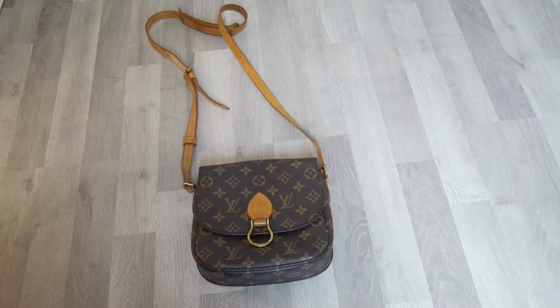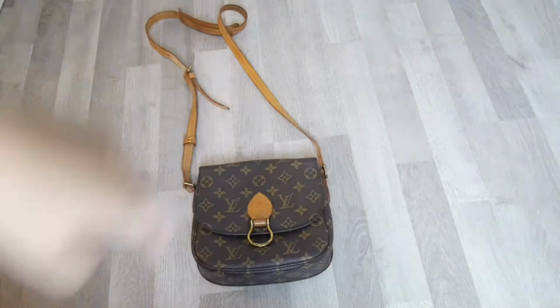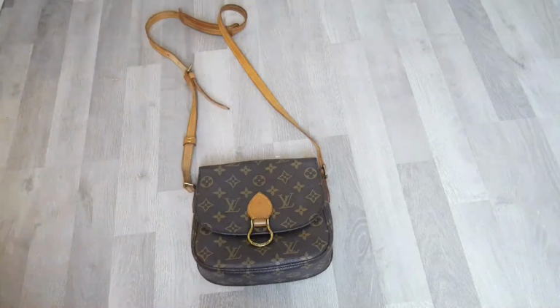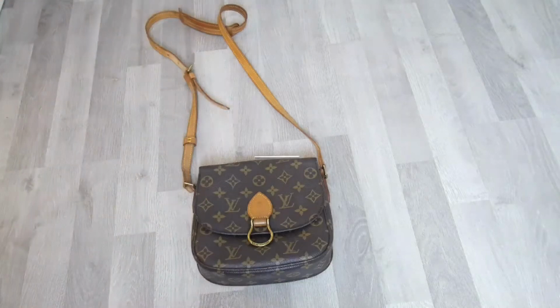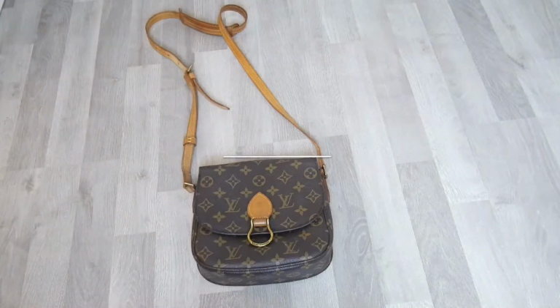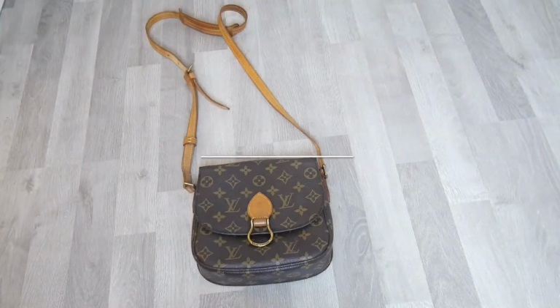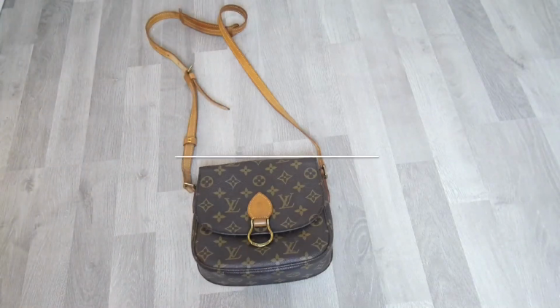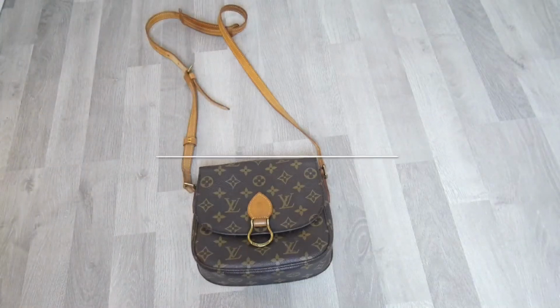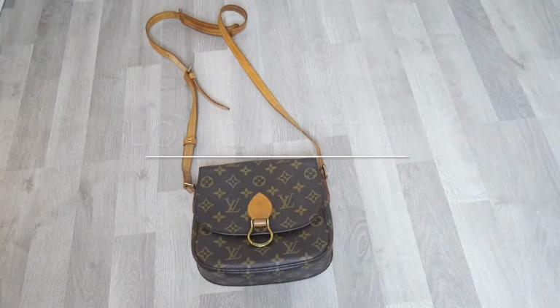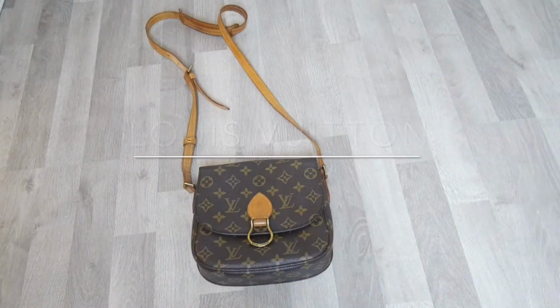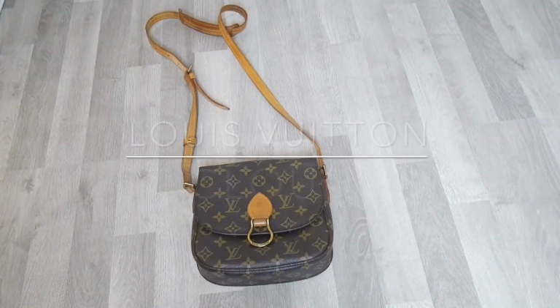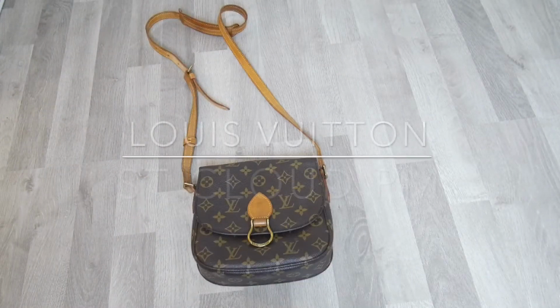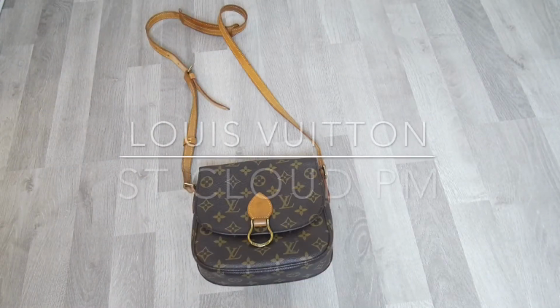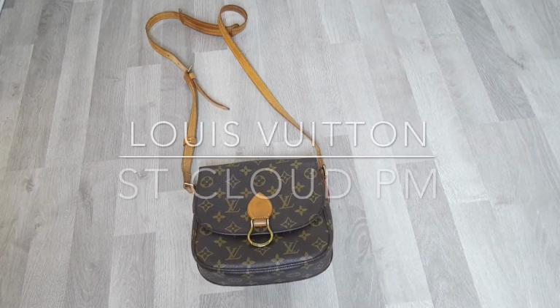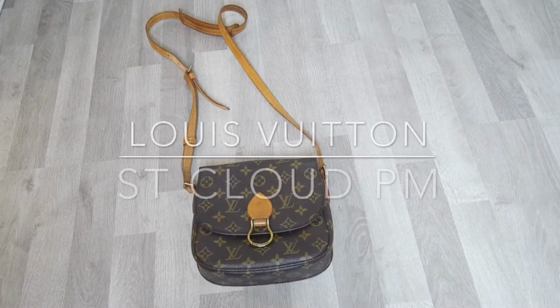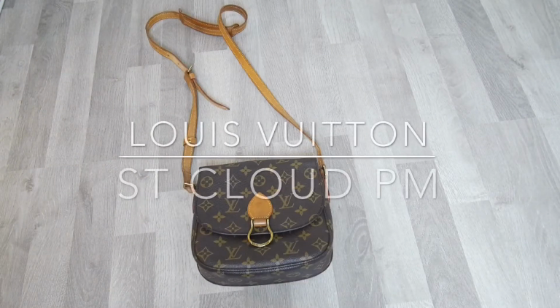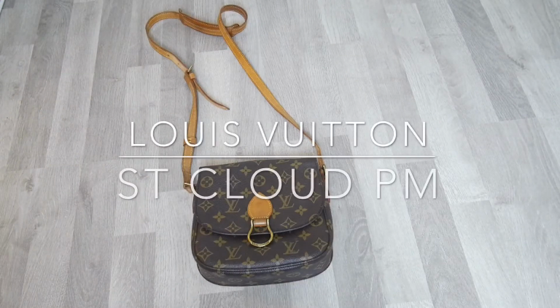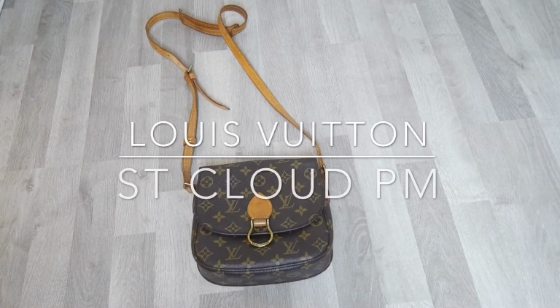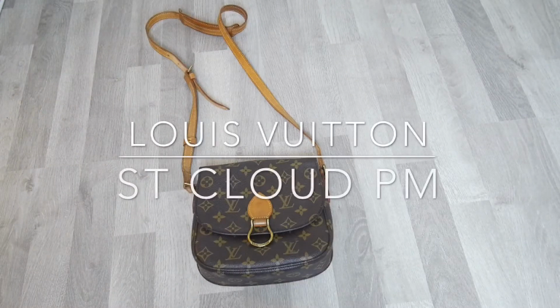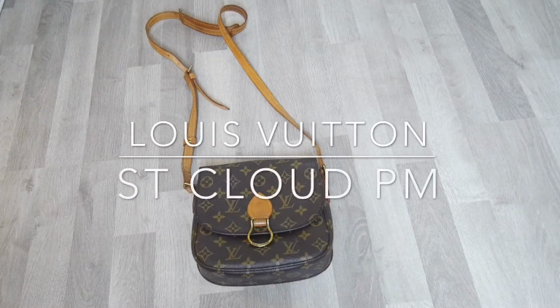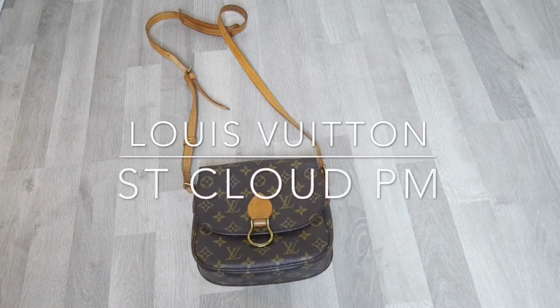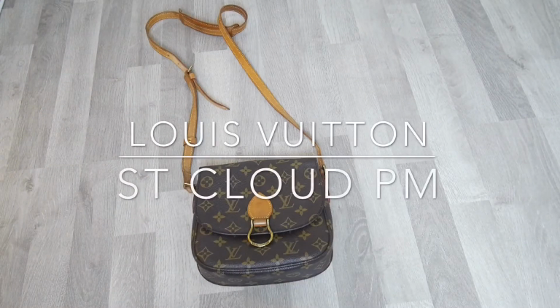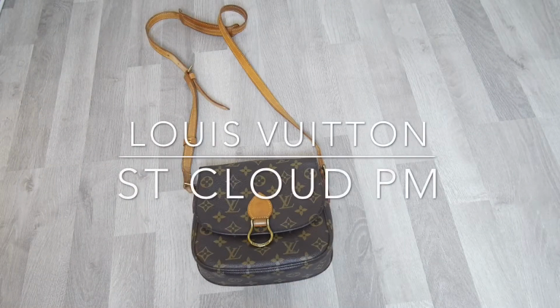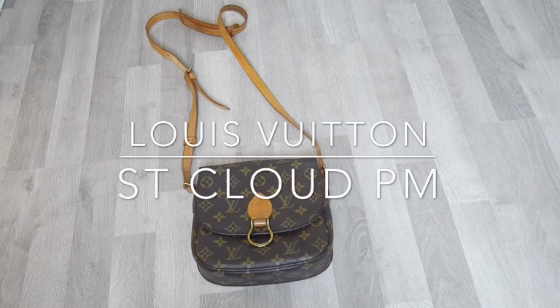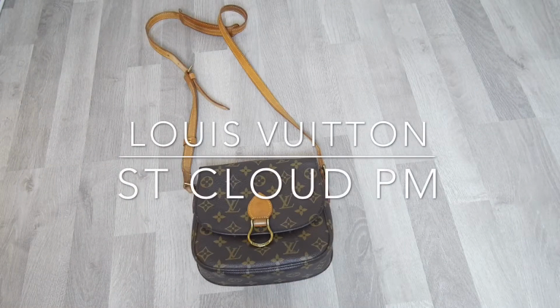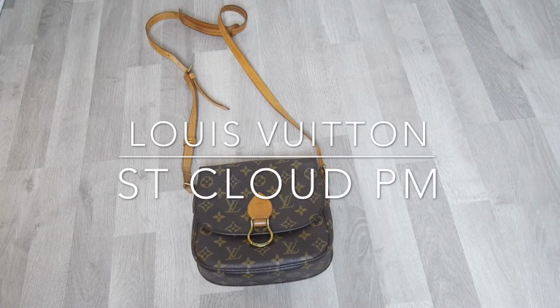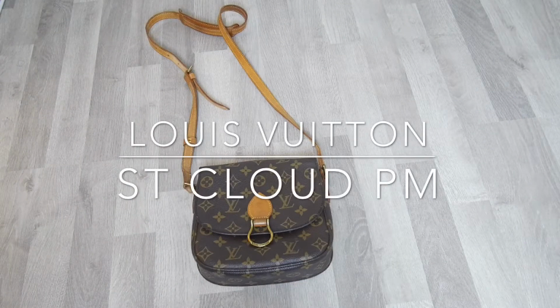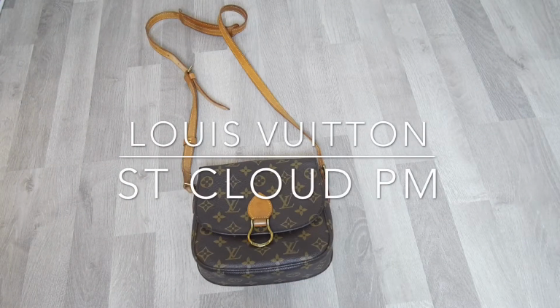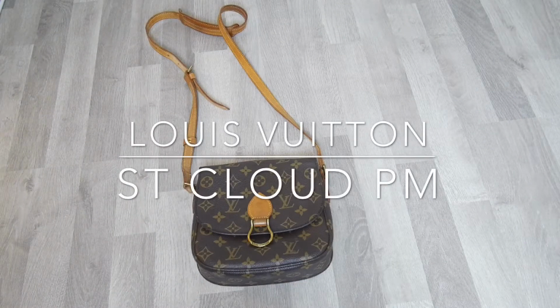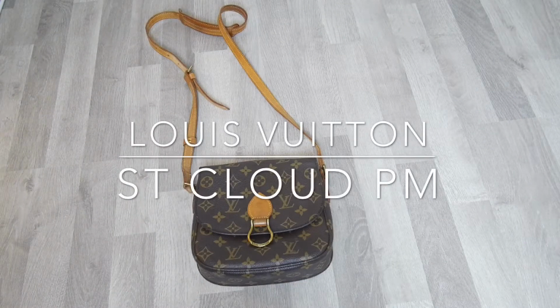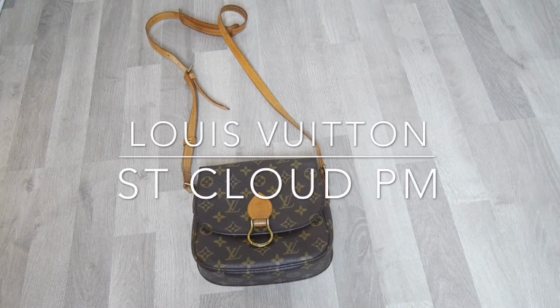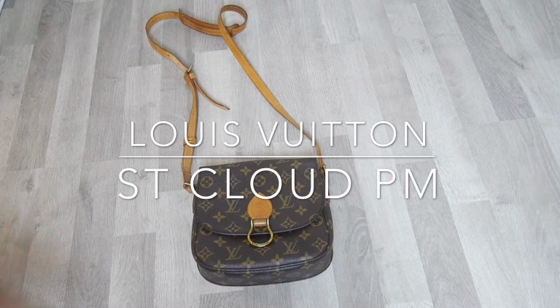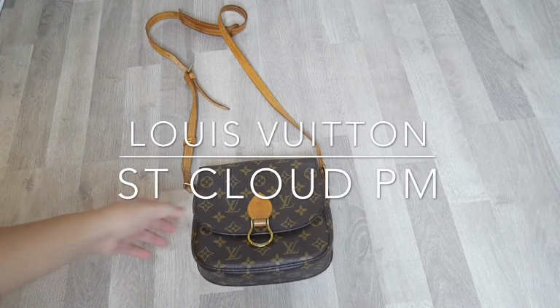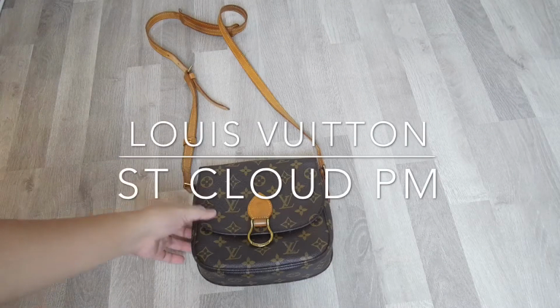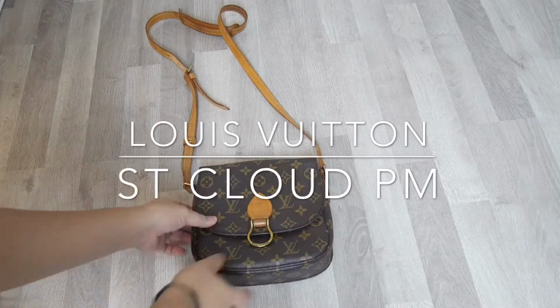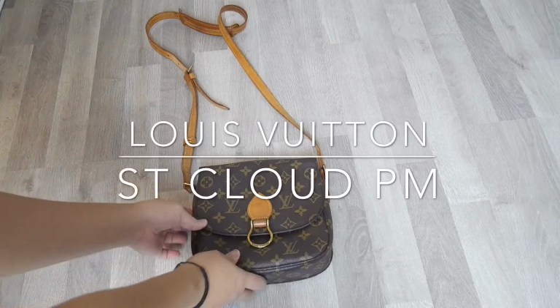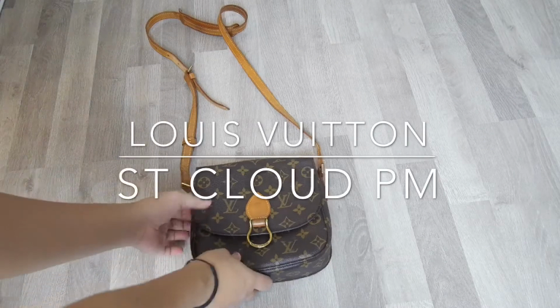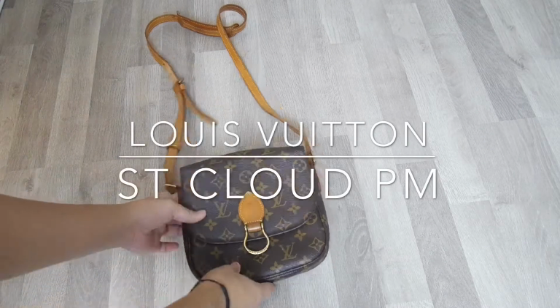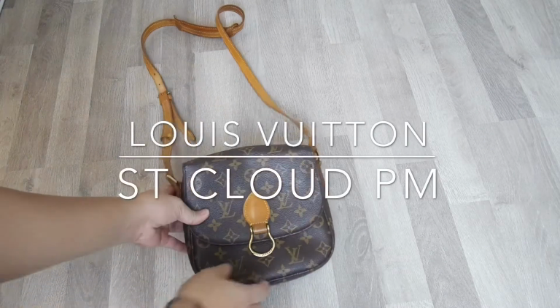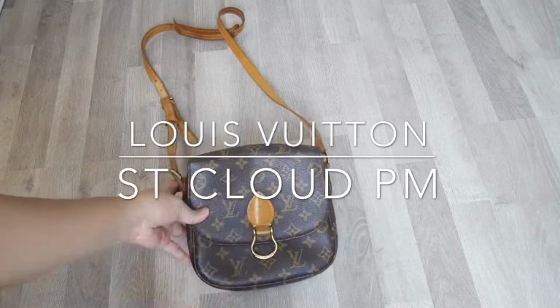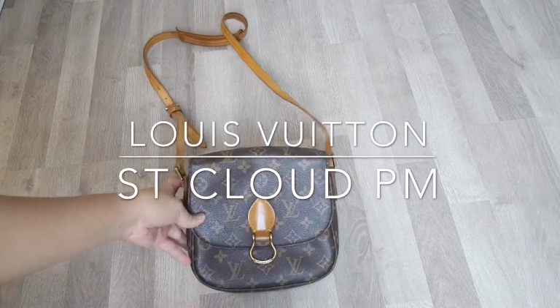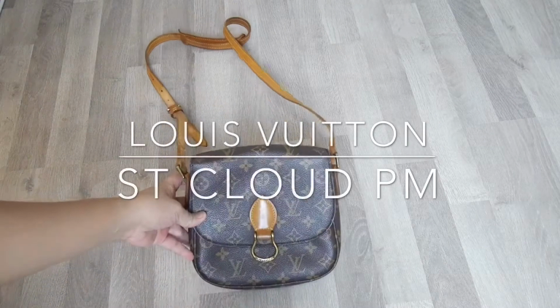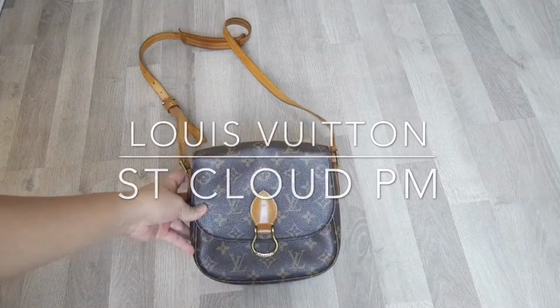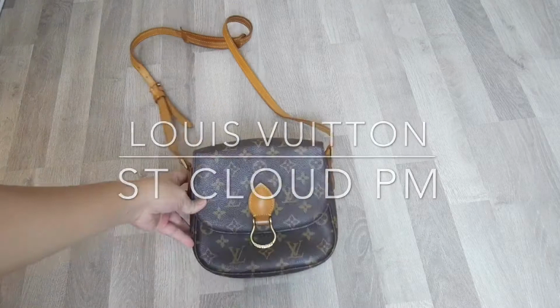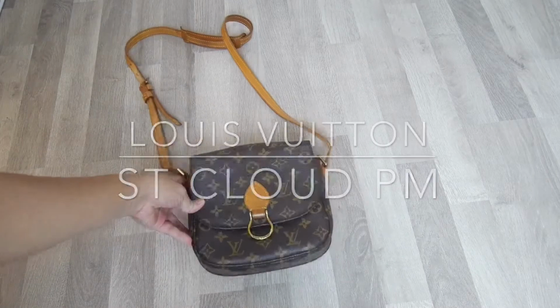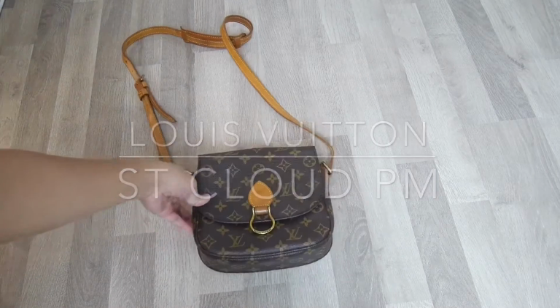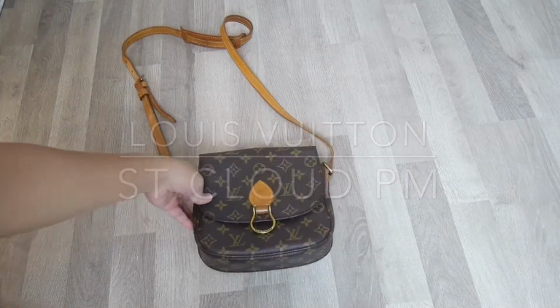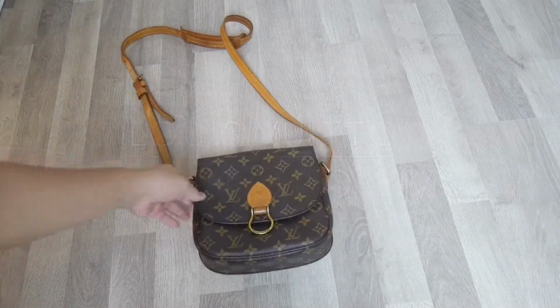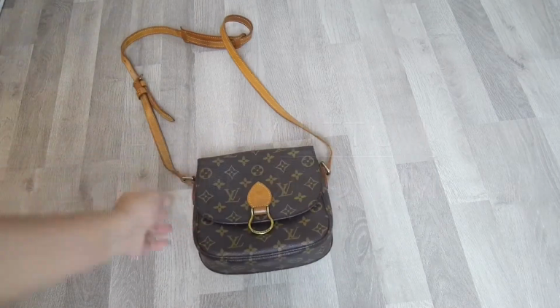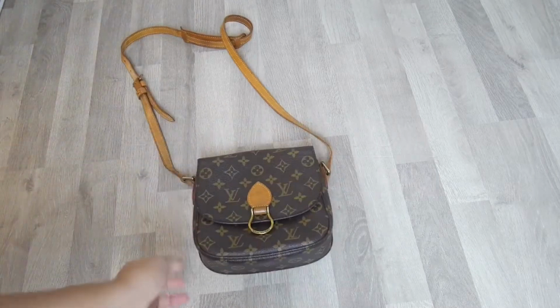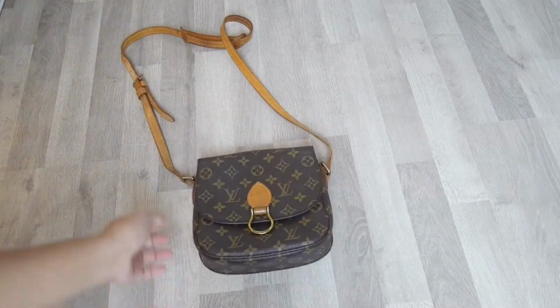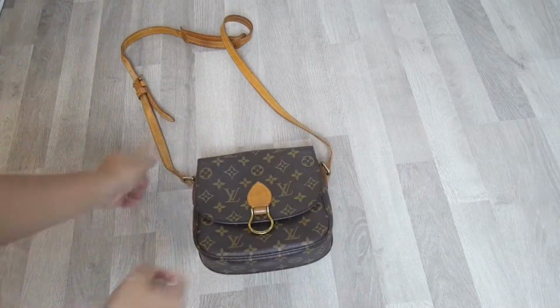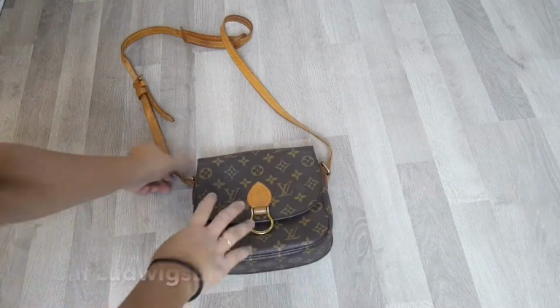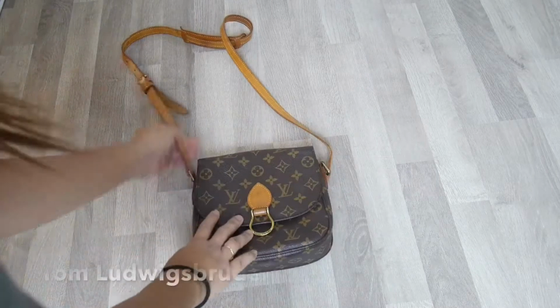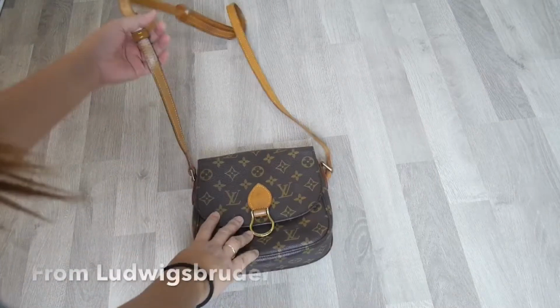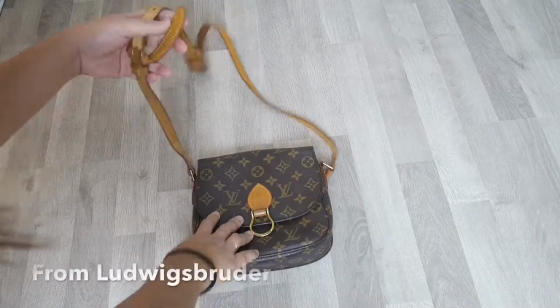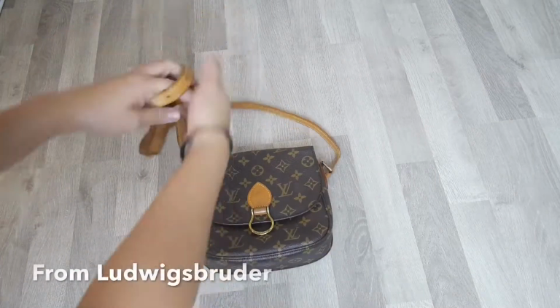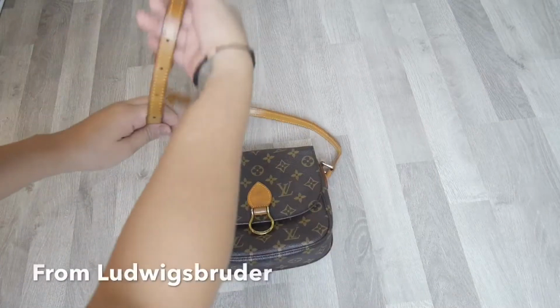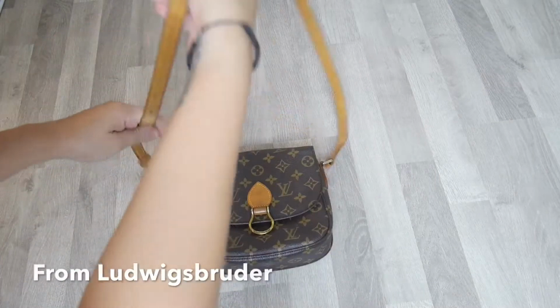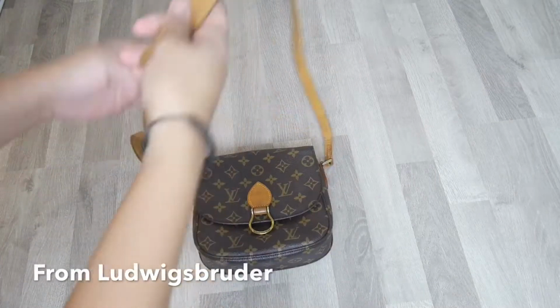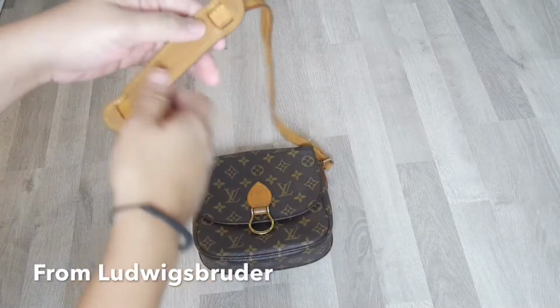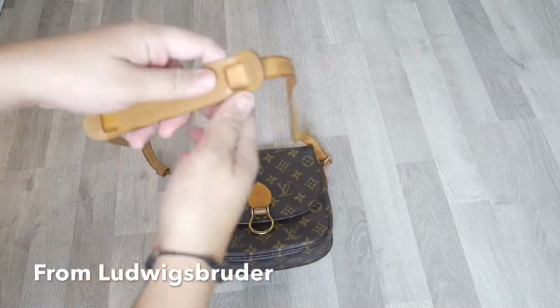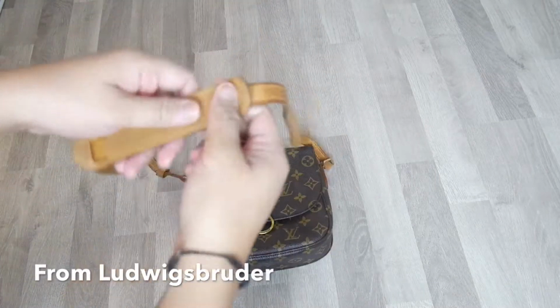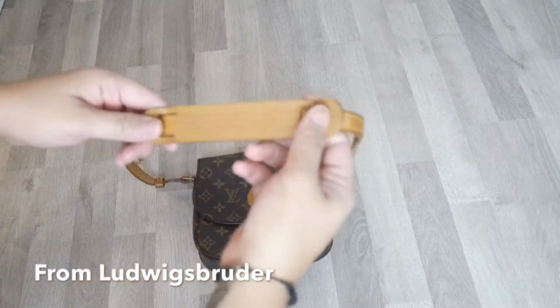Hi guys, so this is a quick review of my Louis Vuitton St. Cloud in PM size that I bought from Ludwigs Bruder.